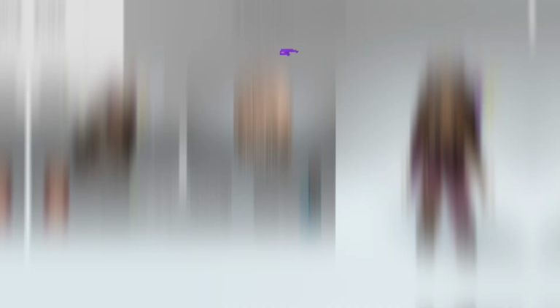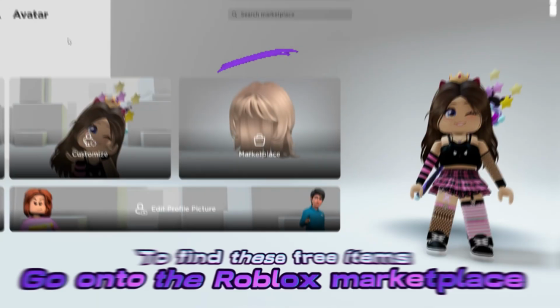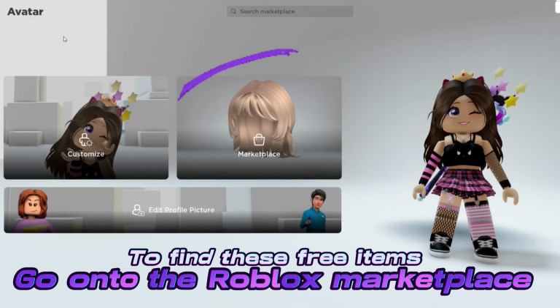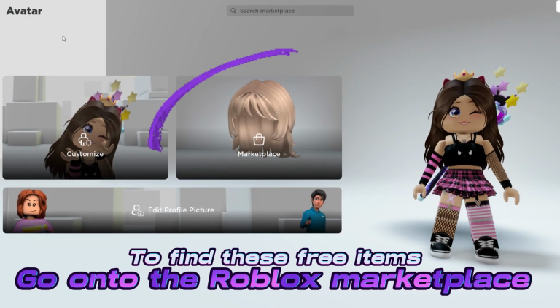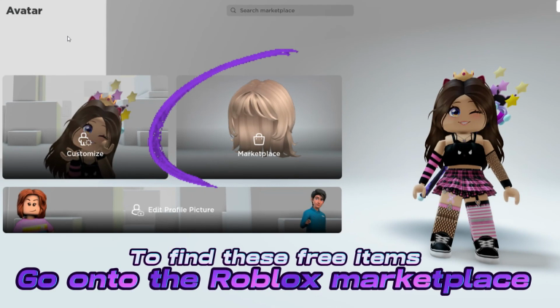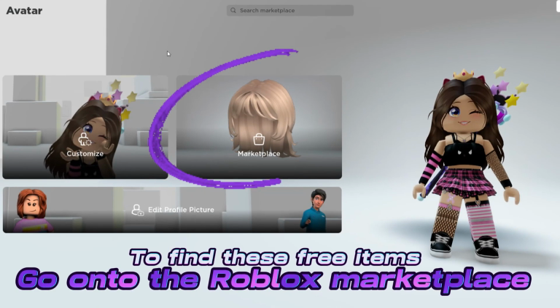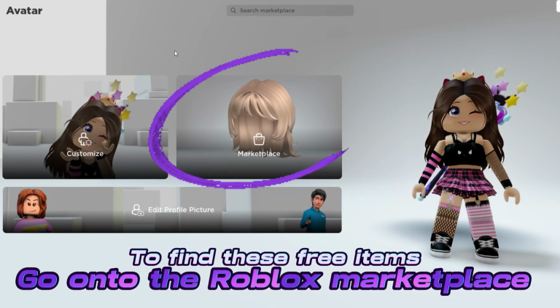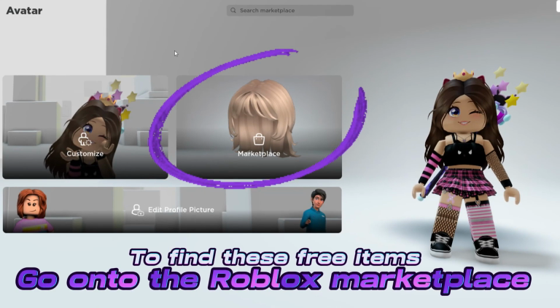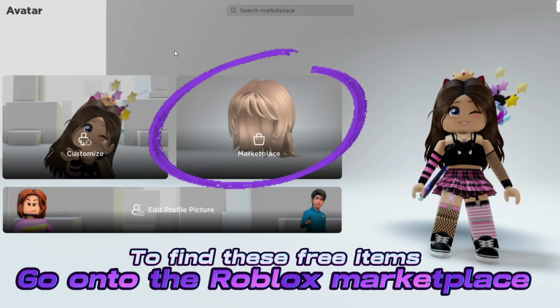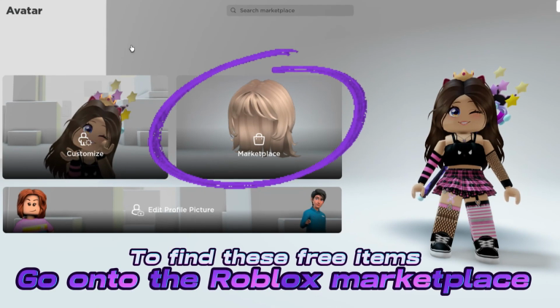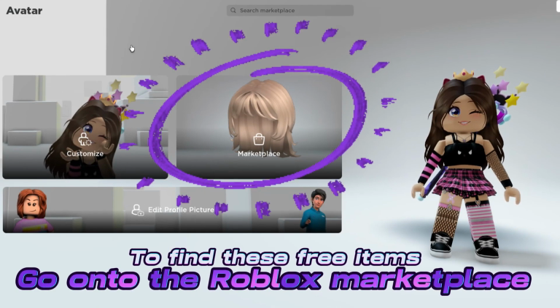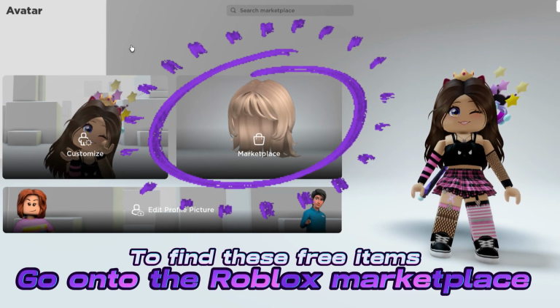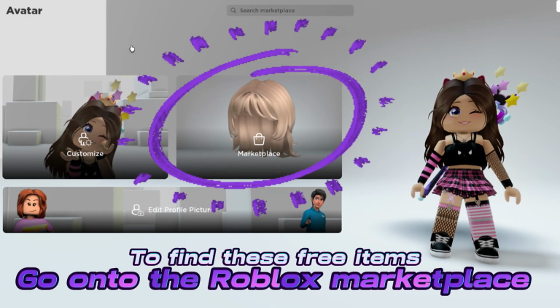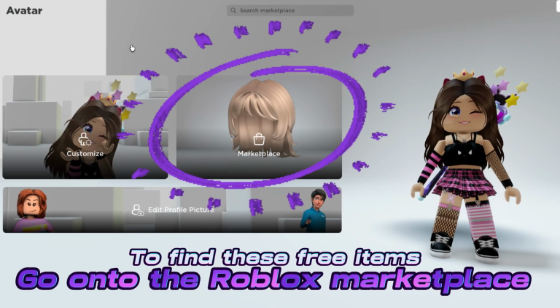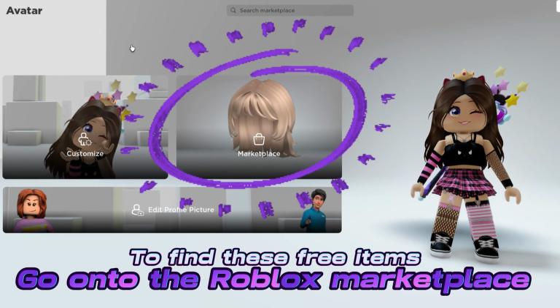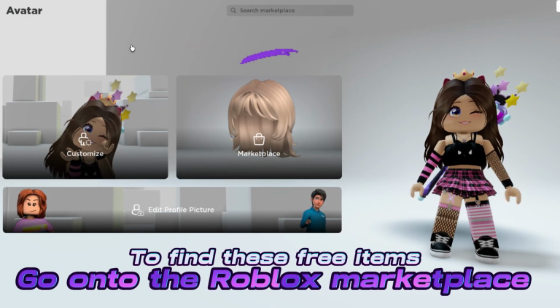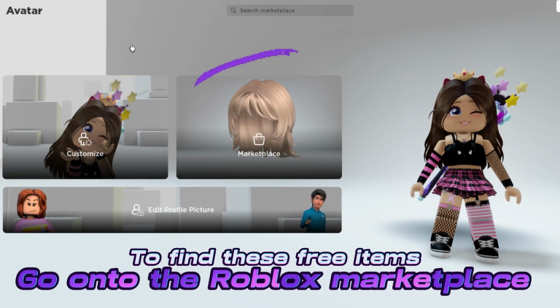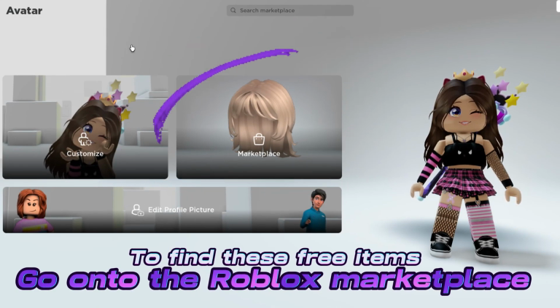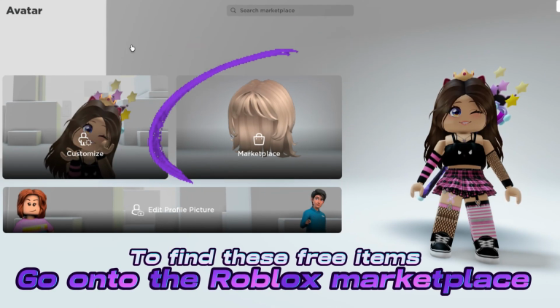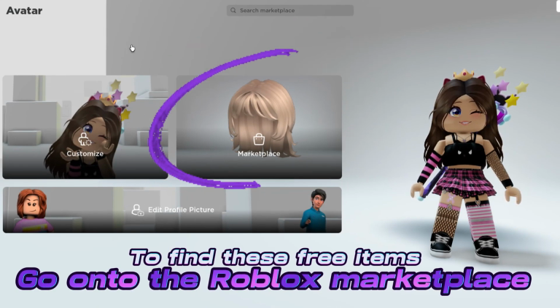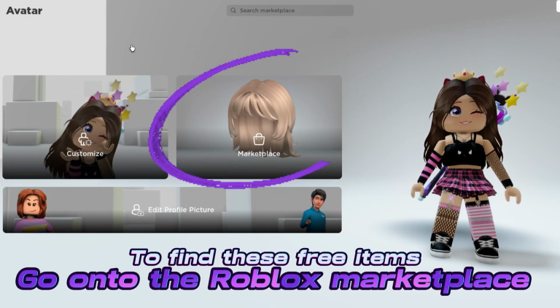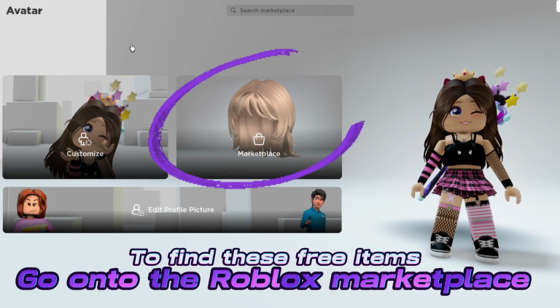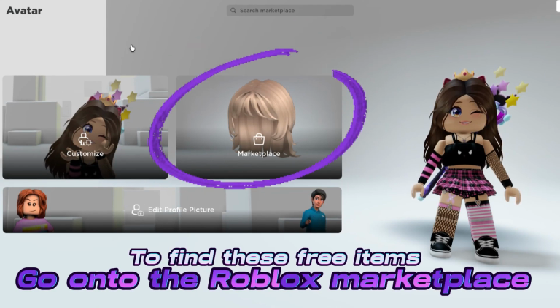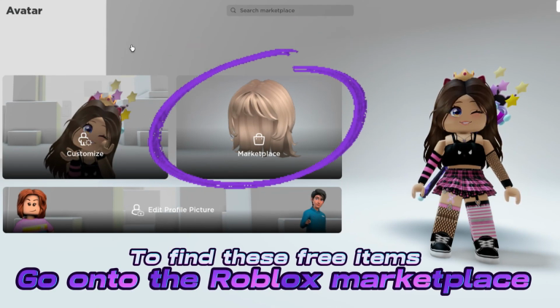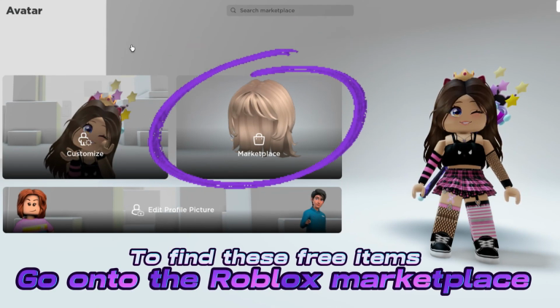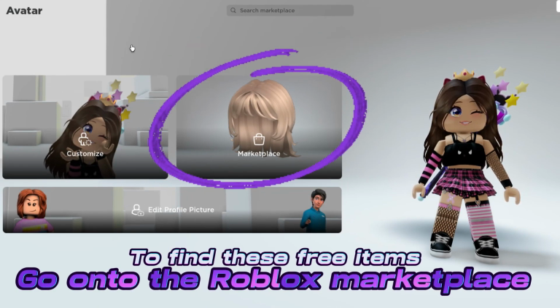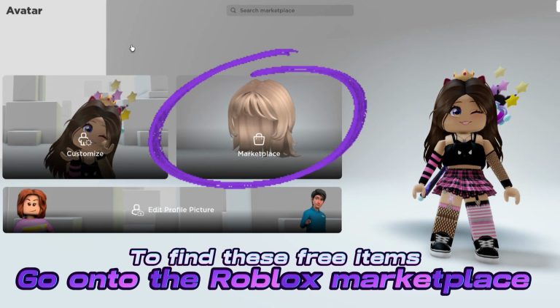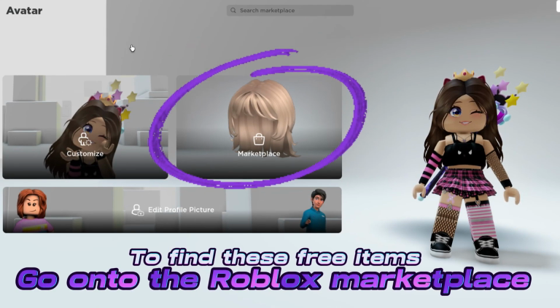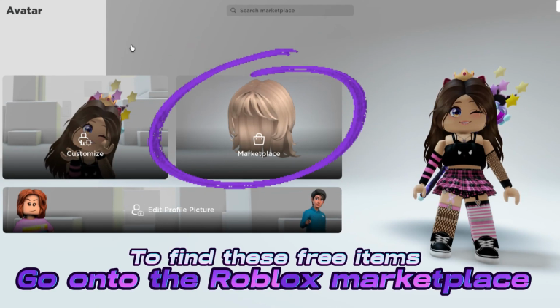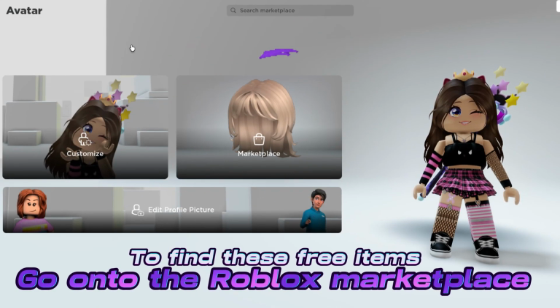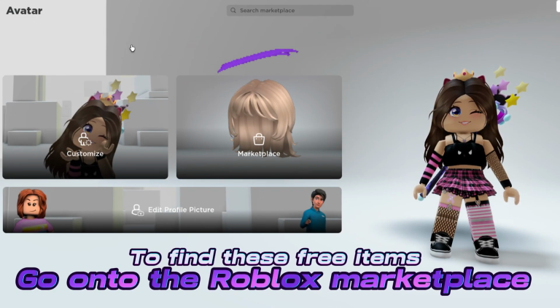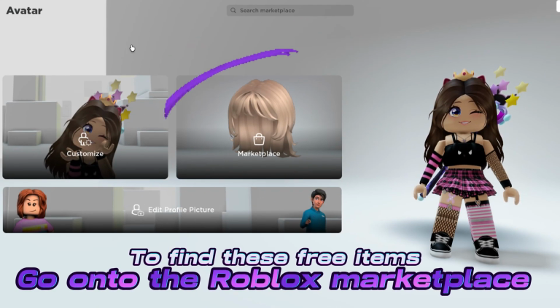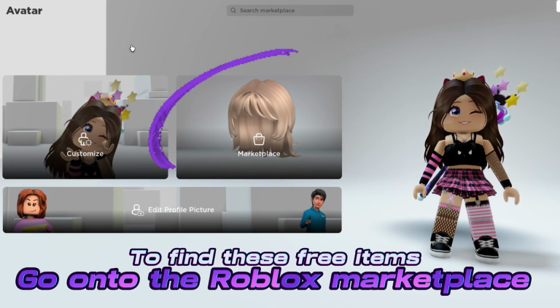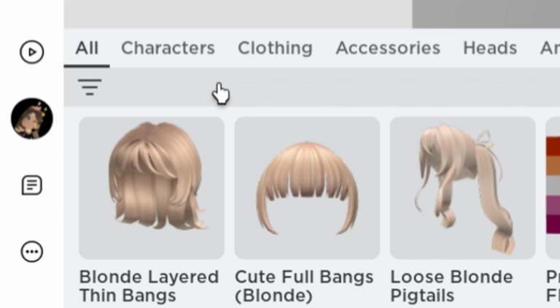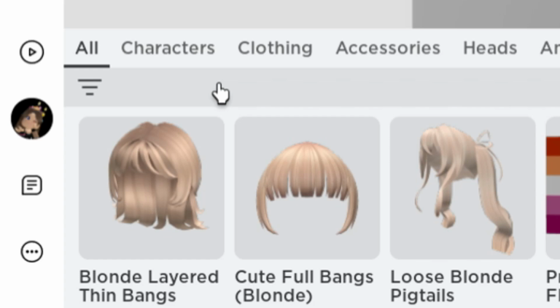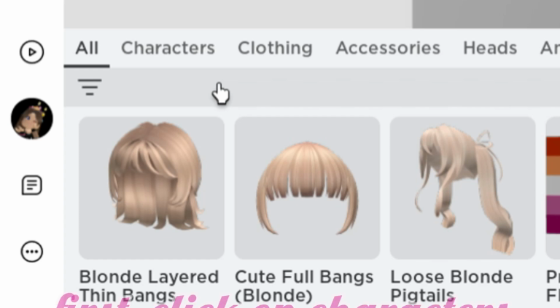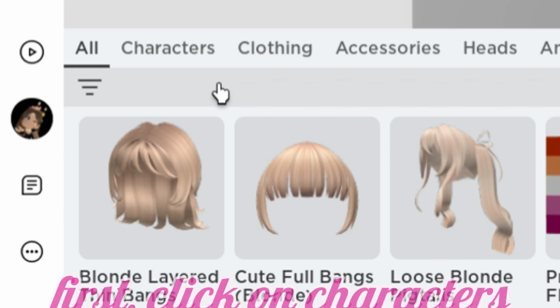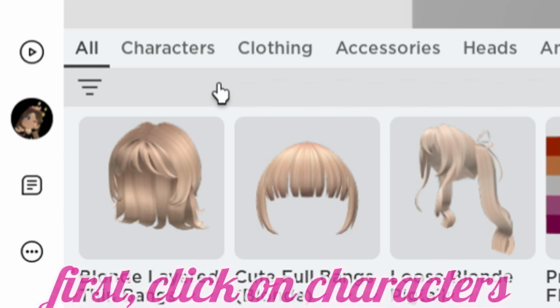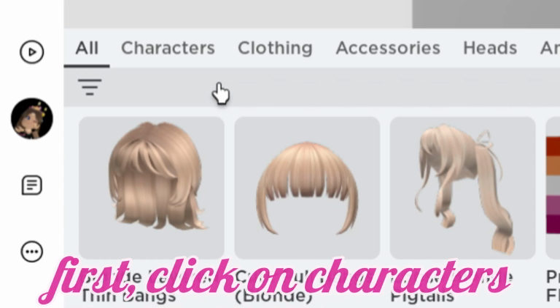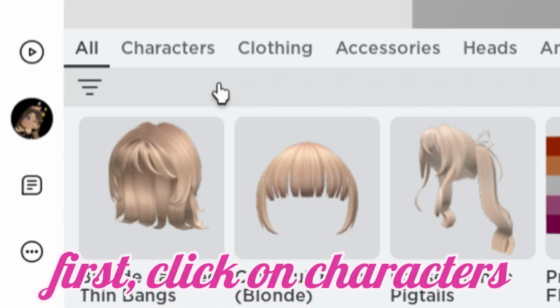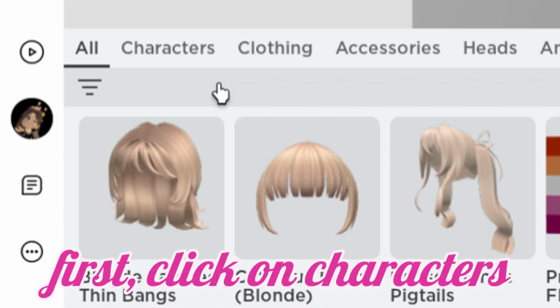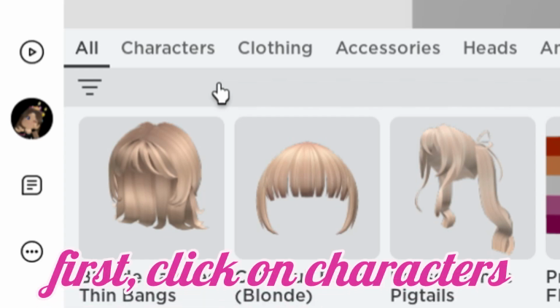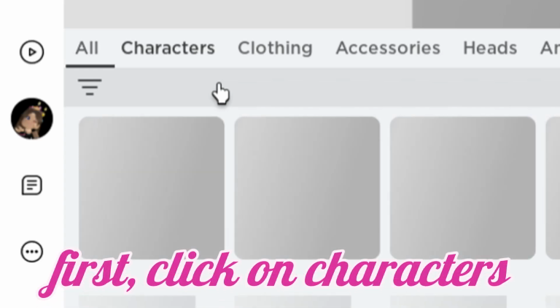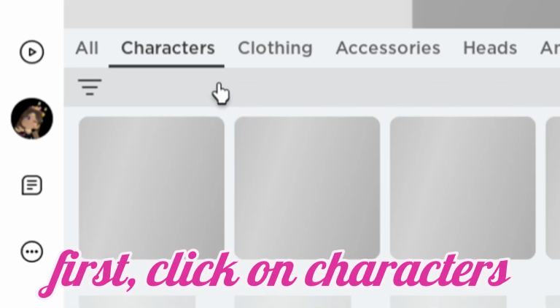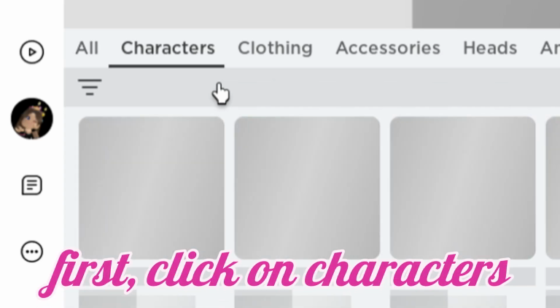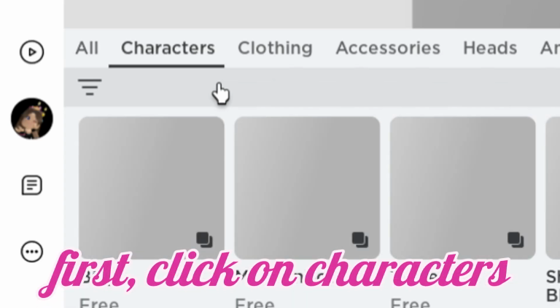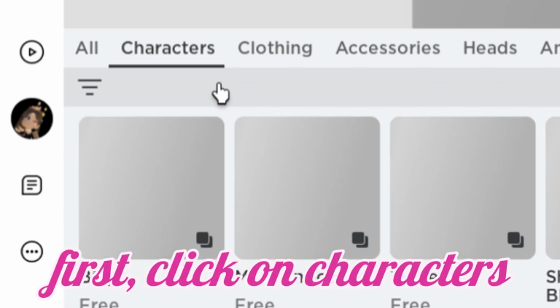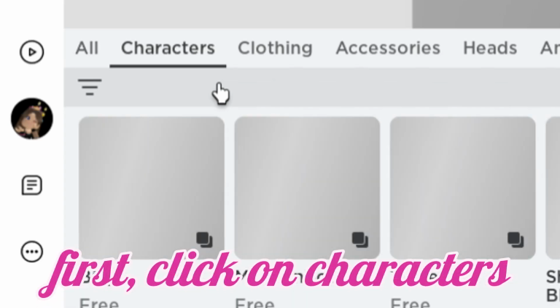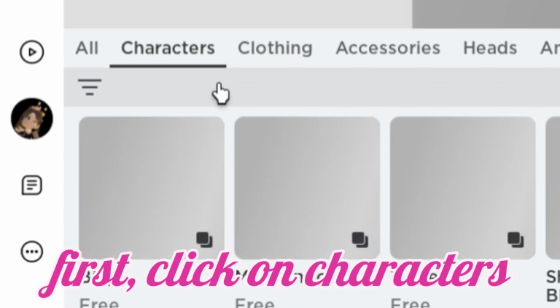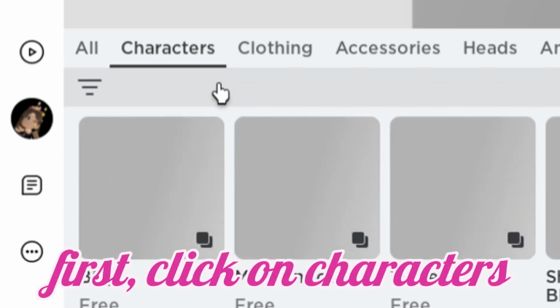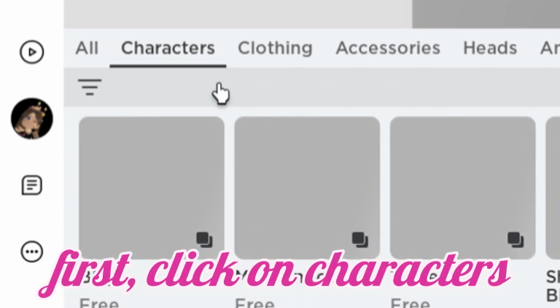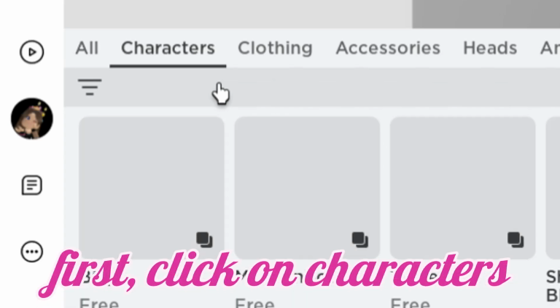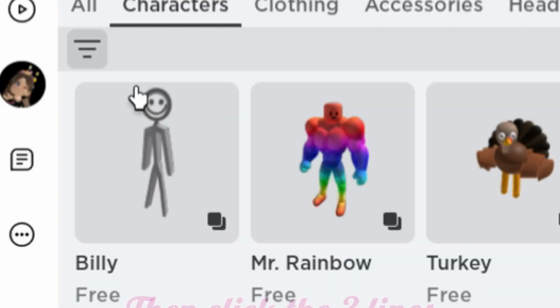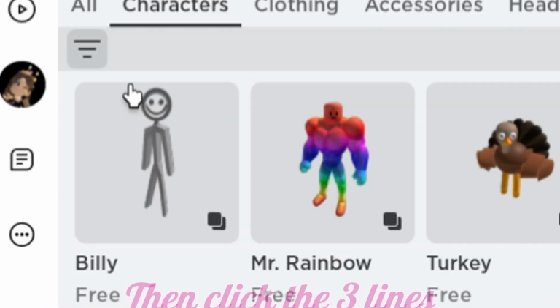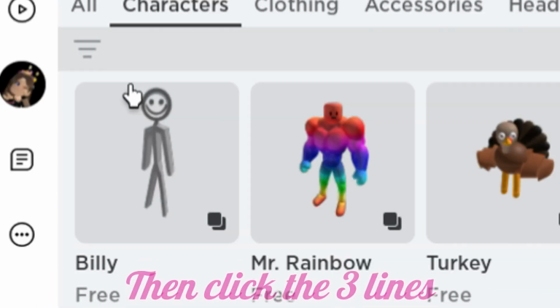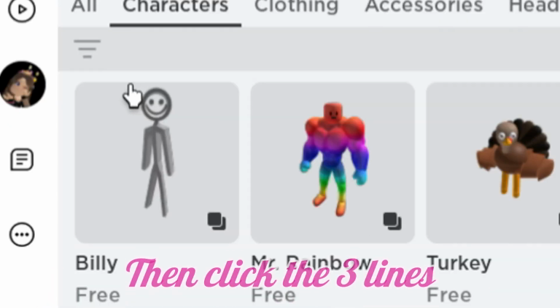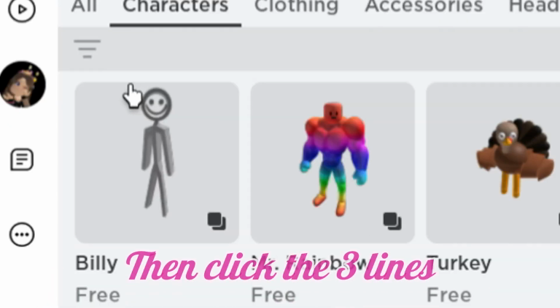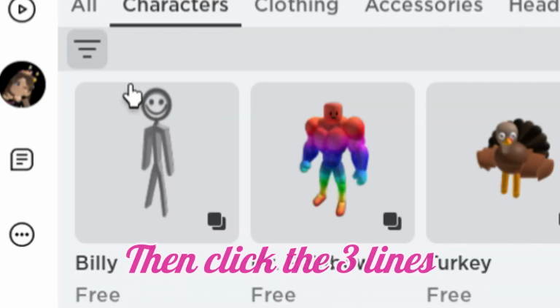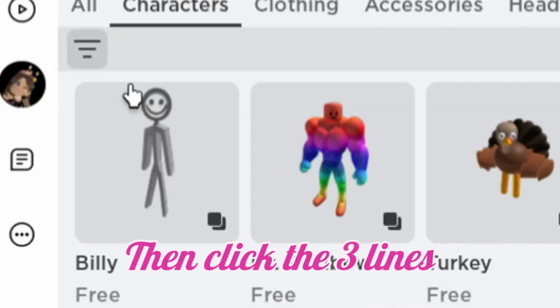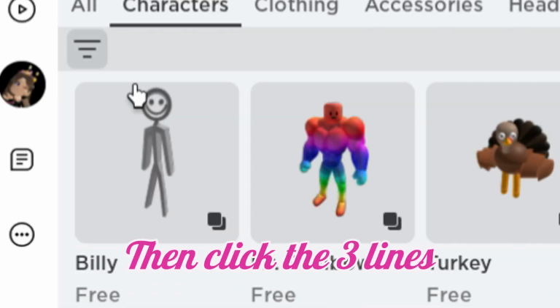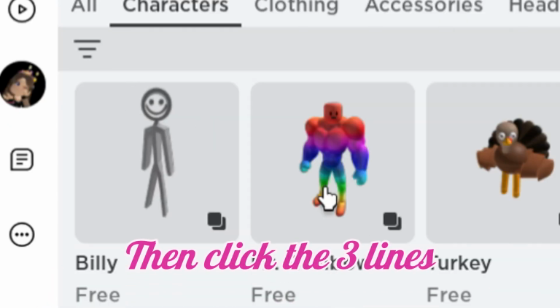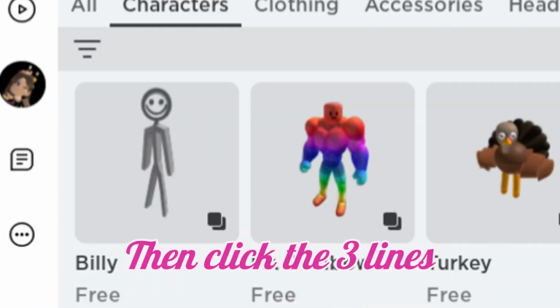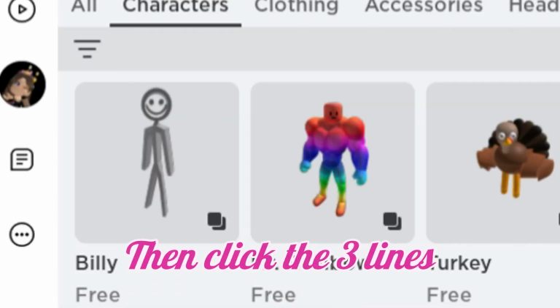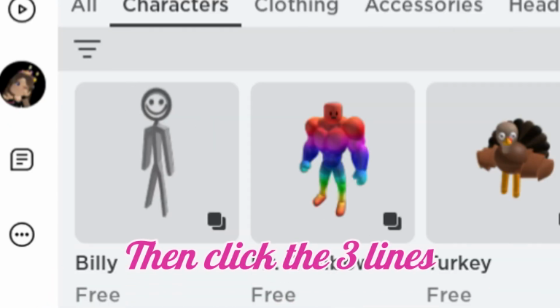To find these free items, go on to the Roblox Marketplace. First, click on Characters, then click the three lines.